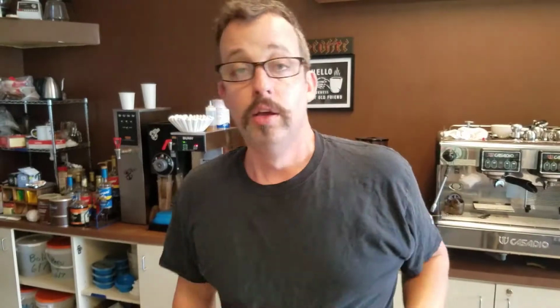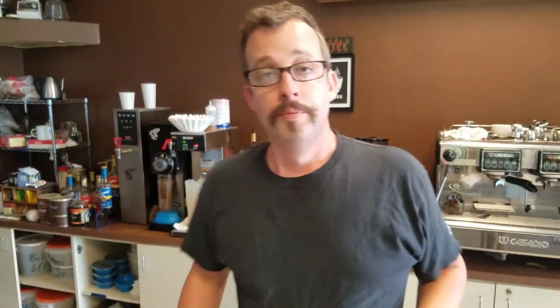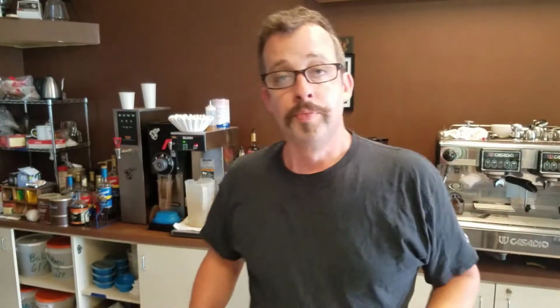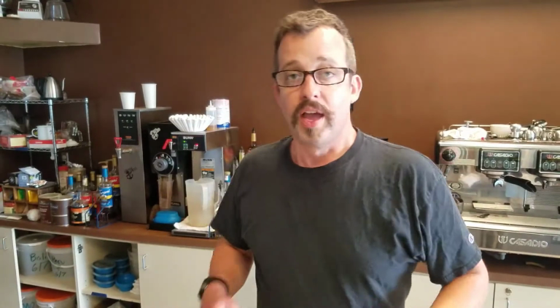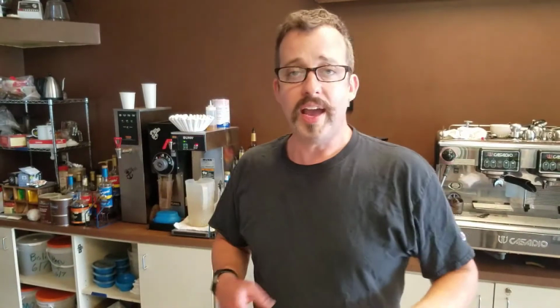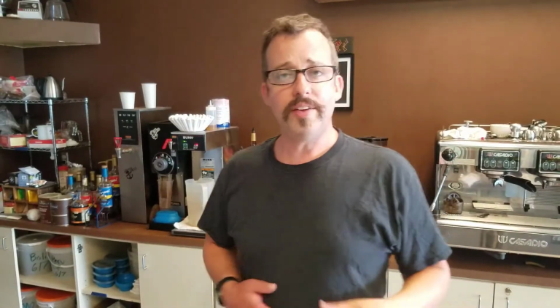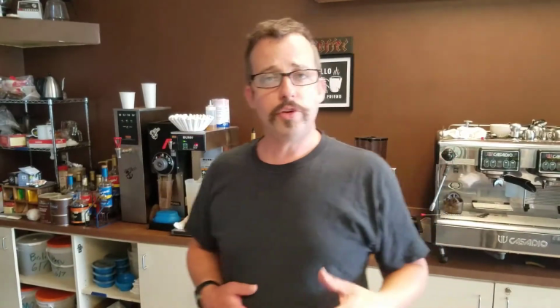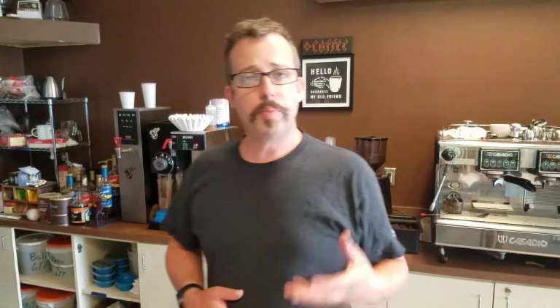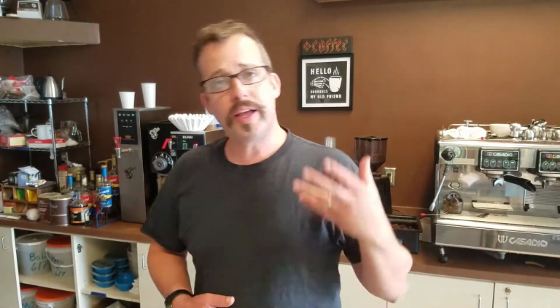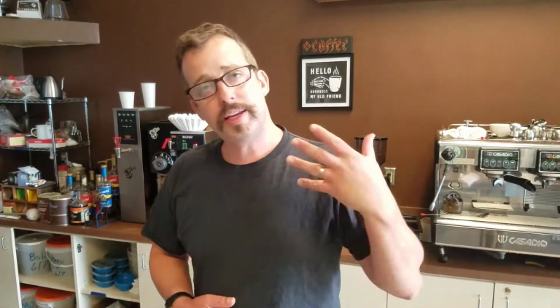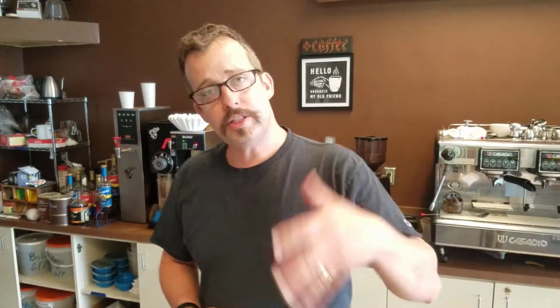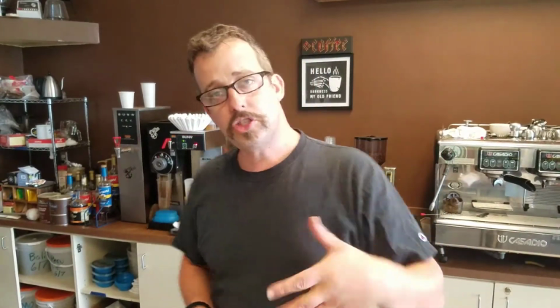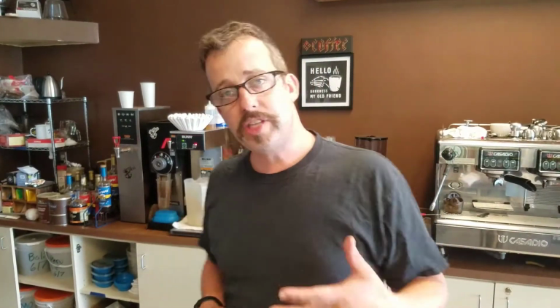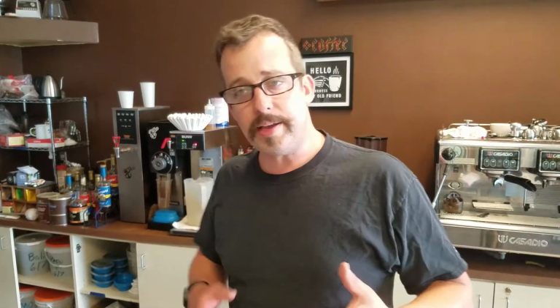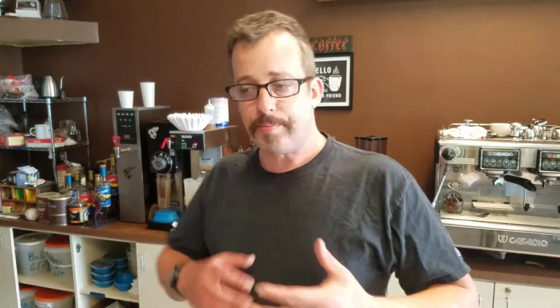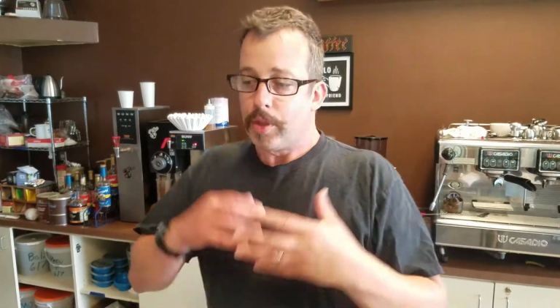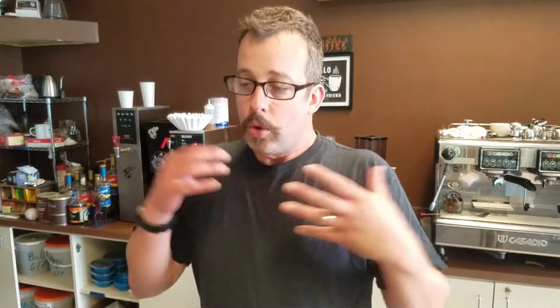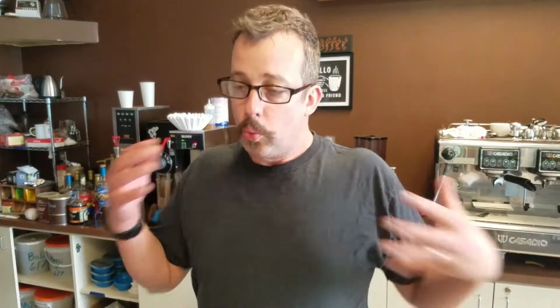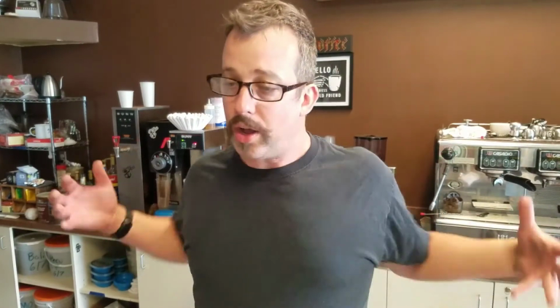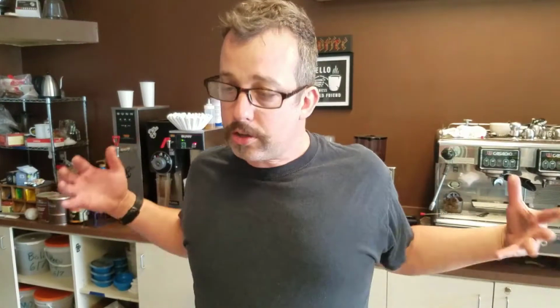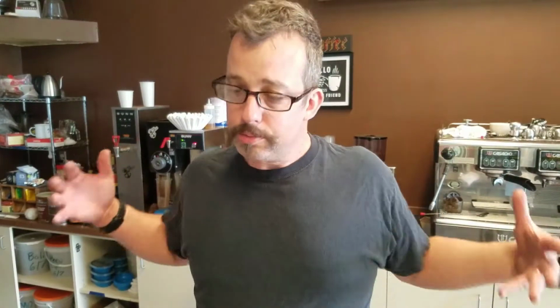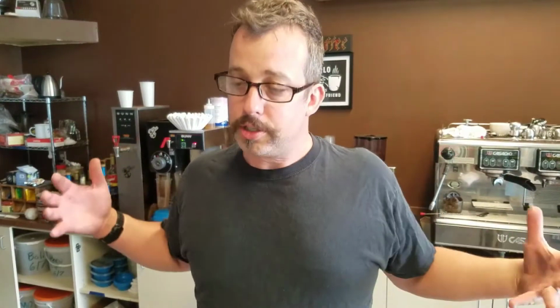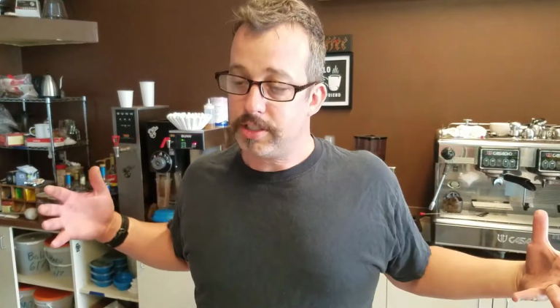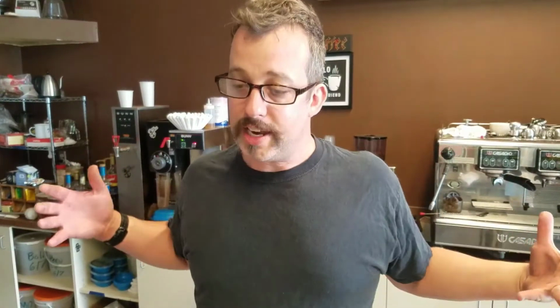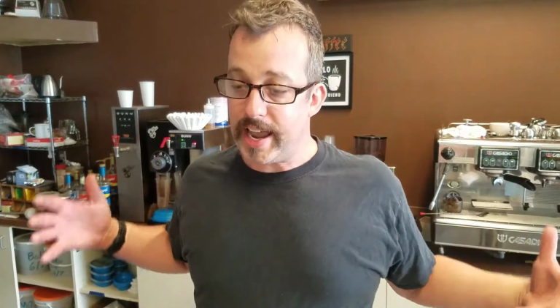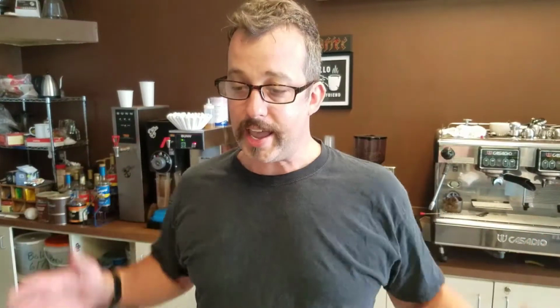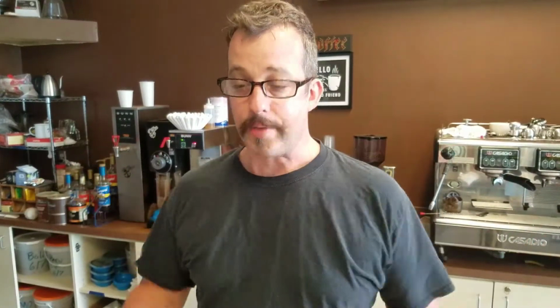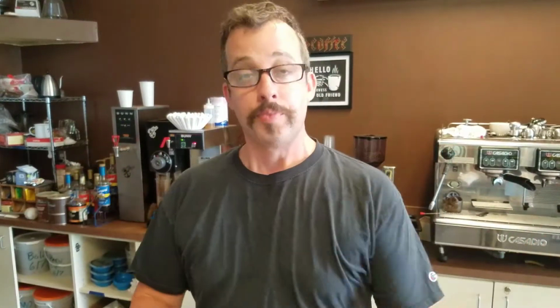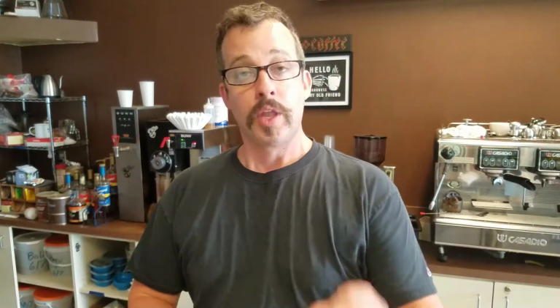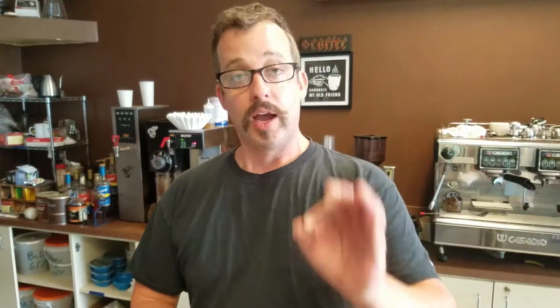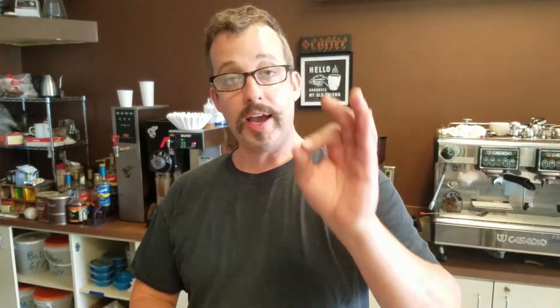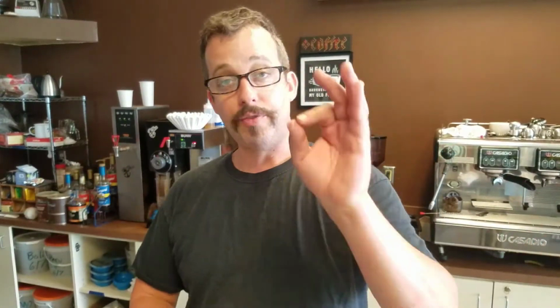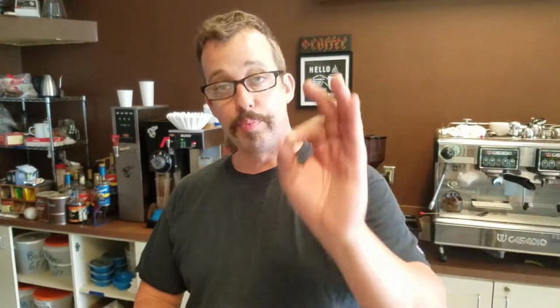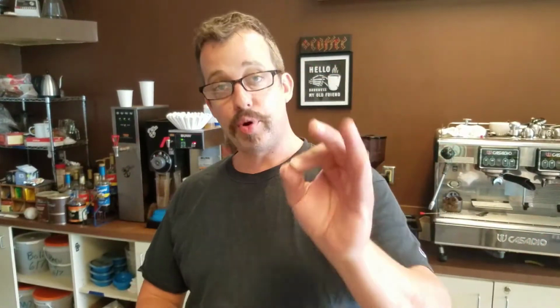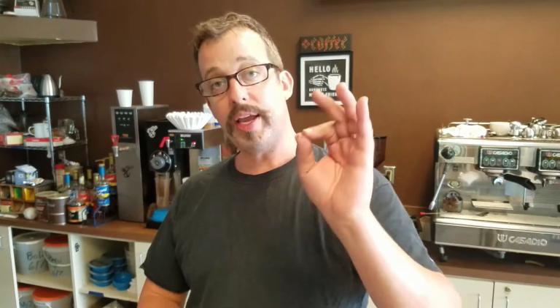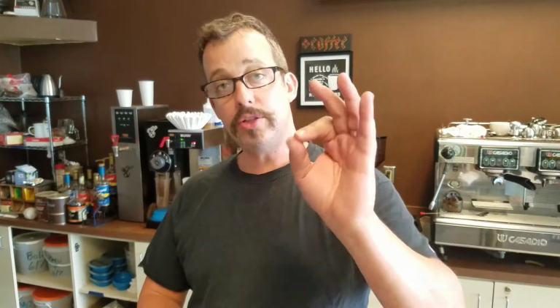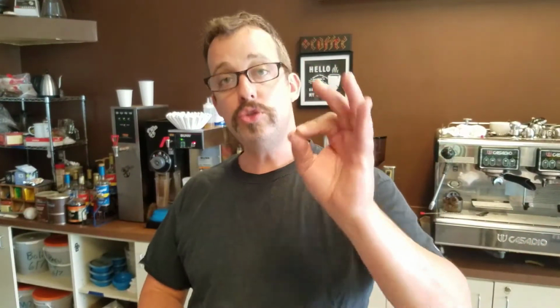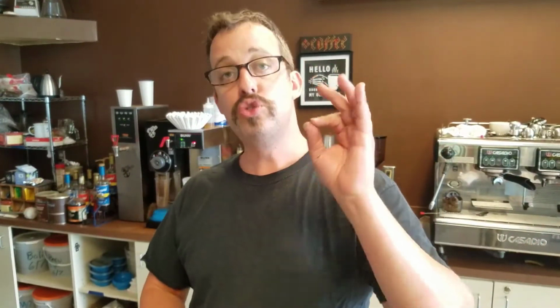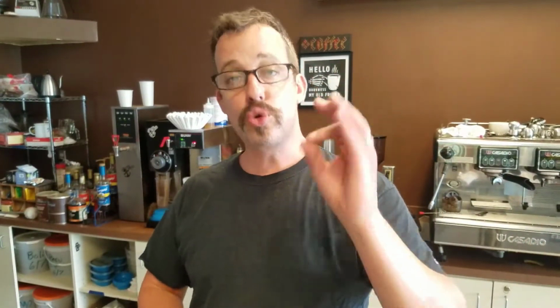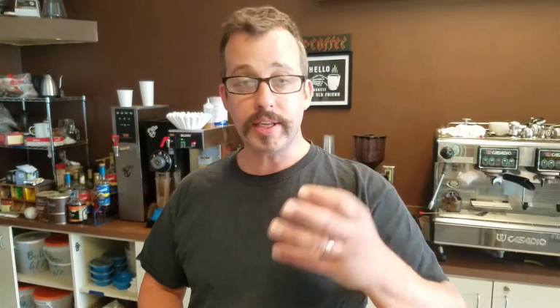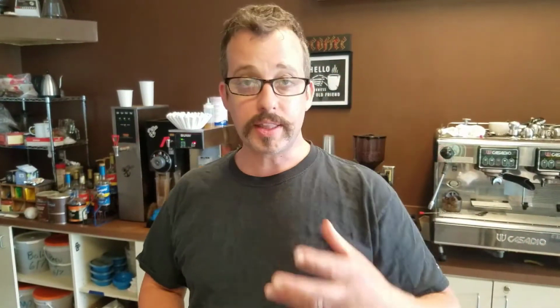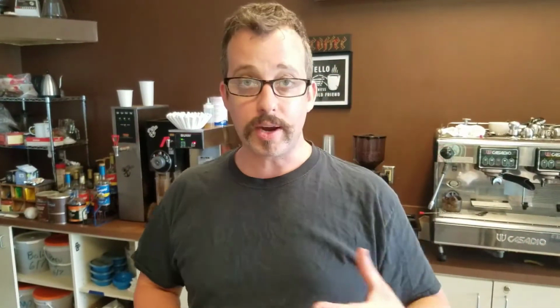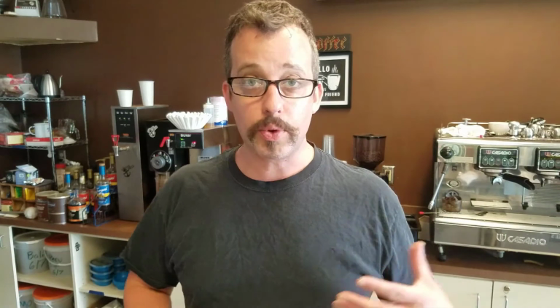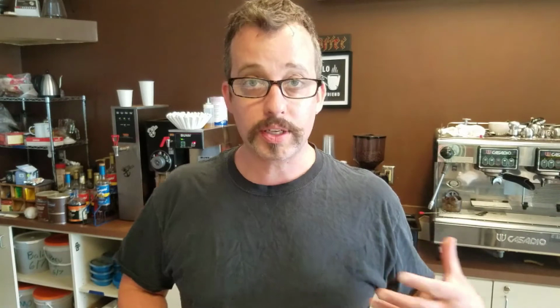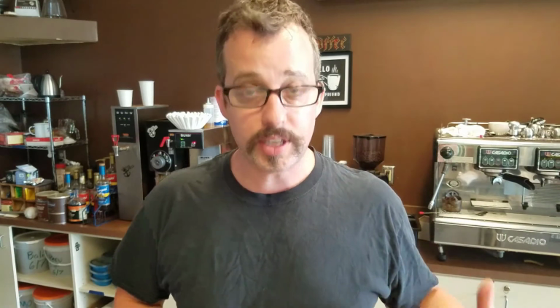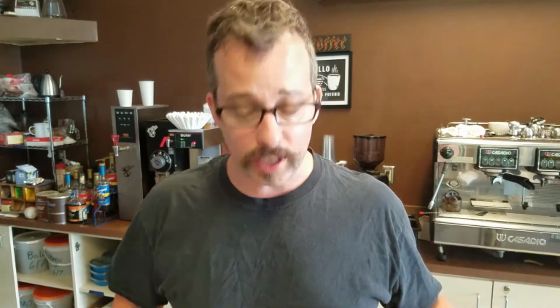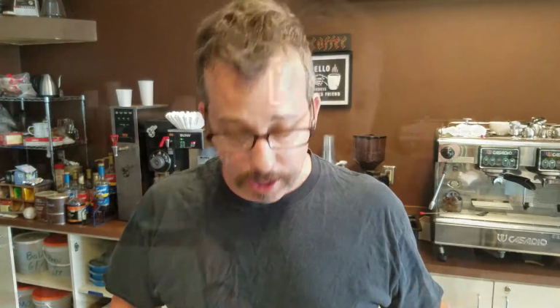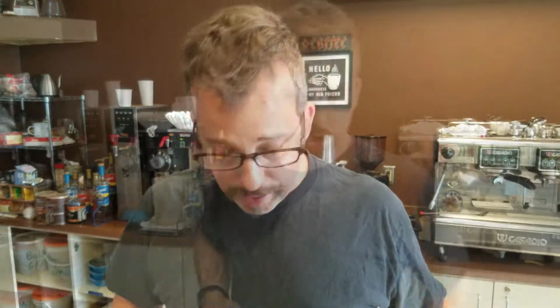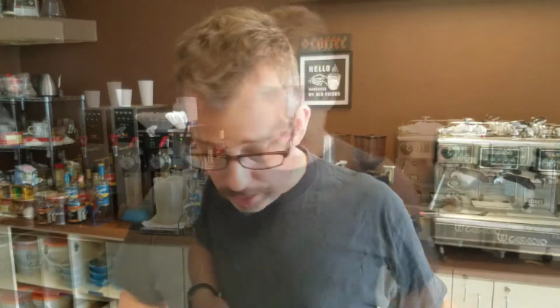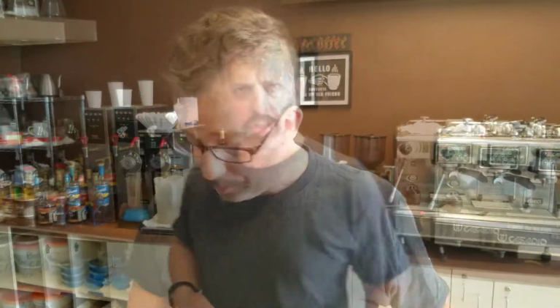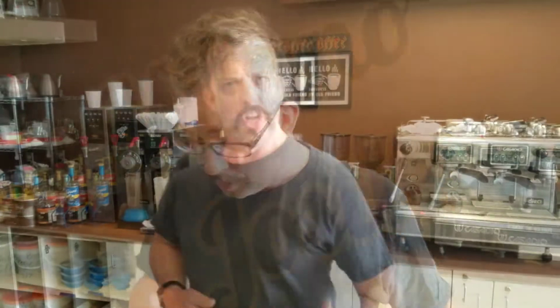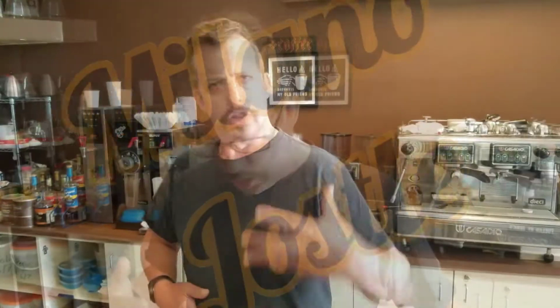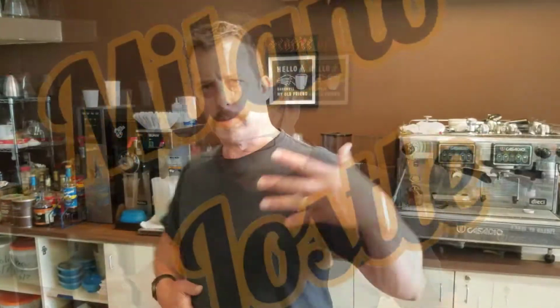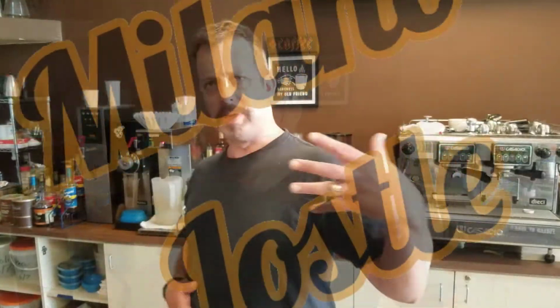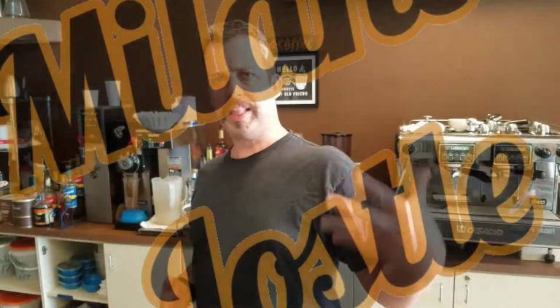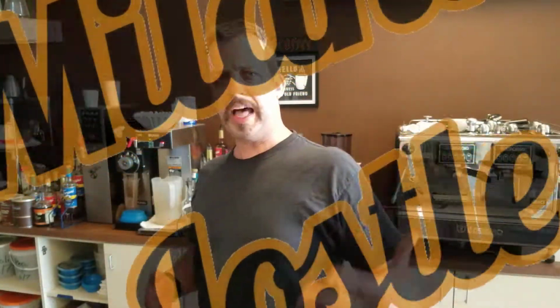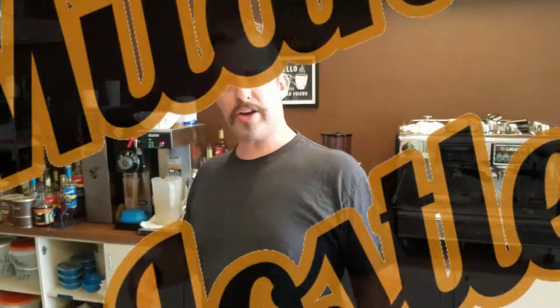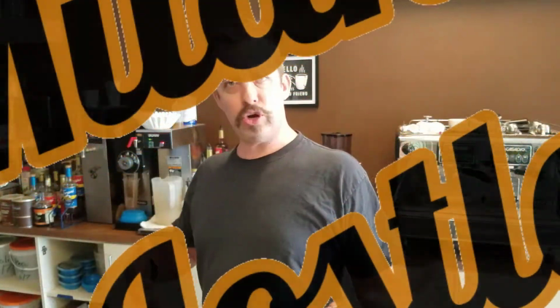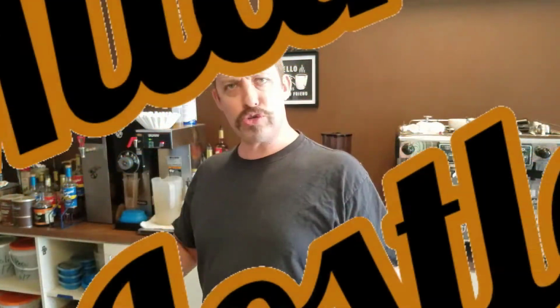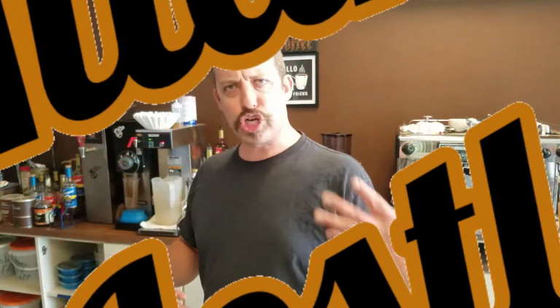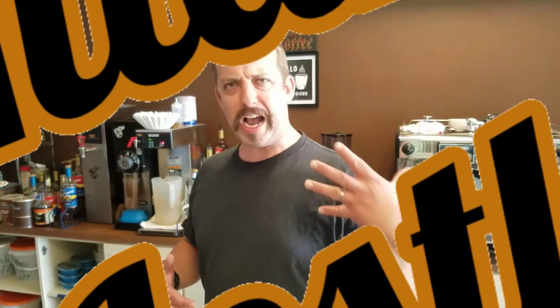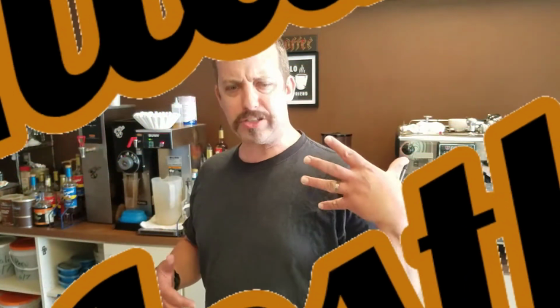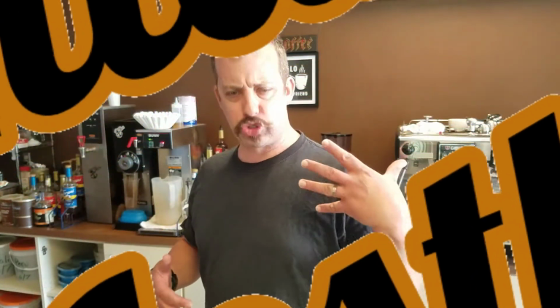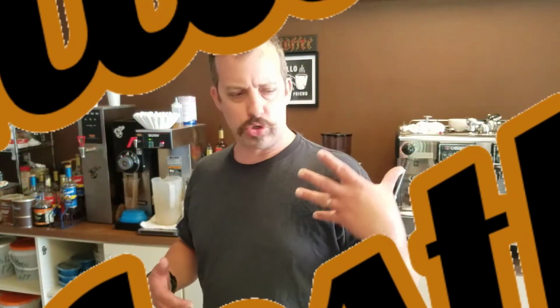Hey everybody, it's Tim. Welcome to today — I have a brand new drink that I want to tell you about: the Milano Jostle.